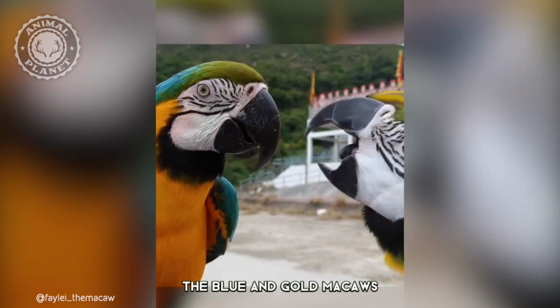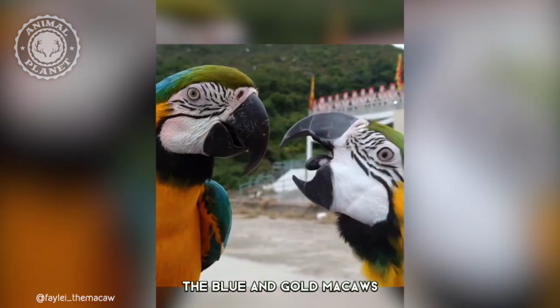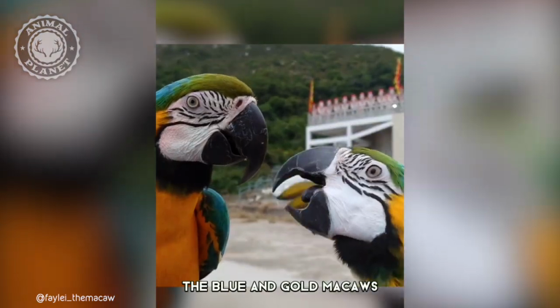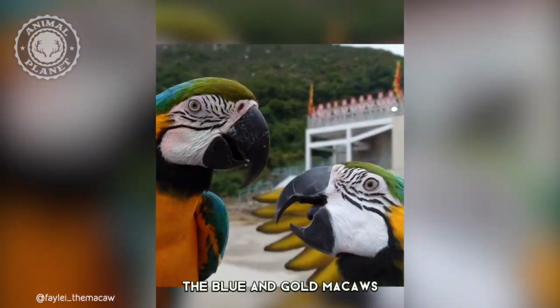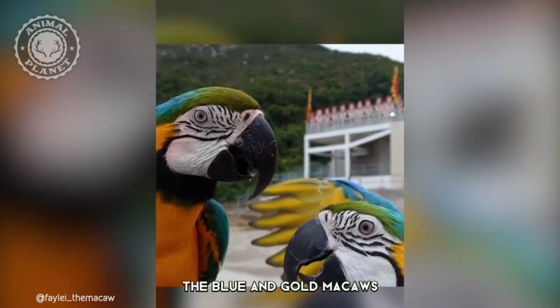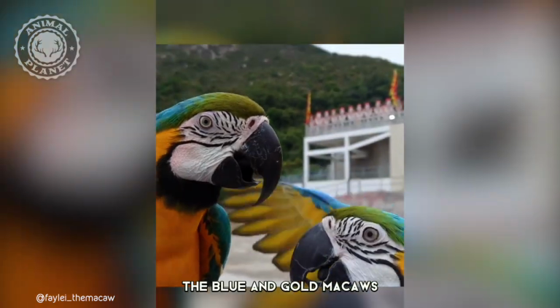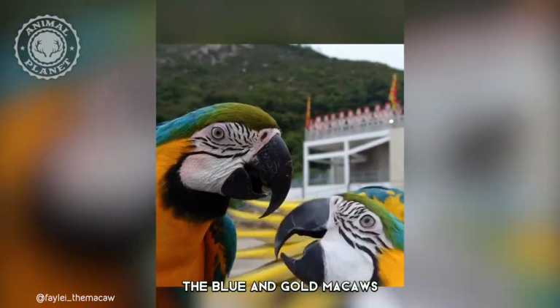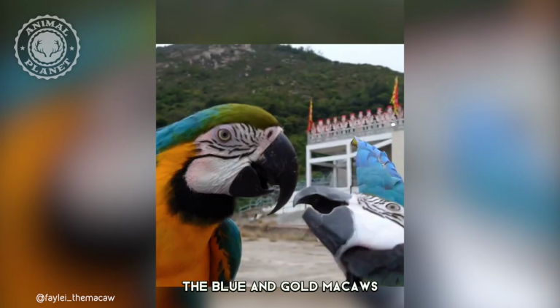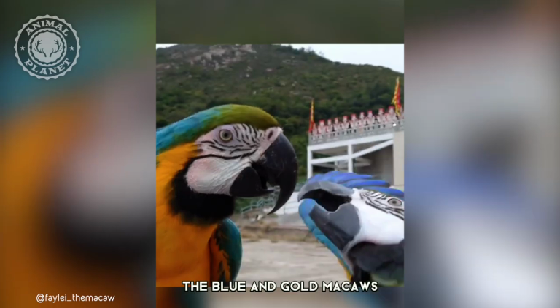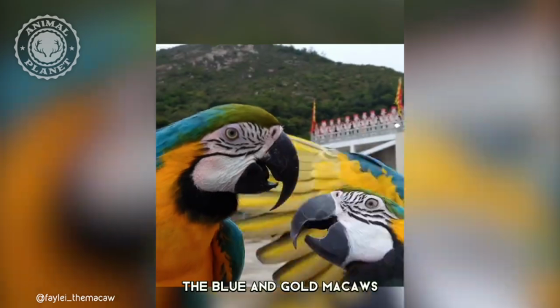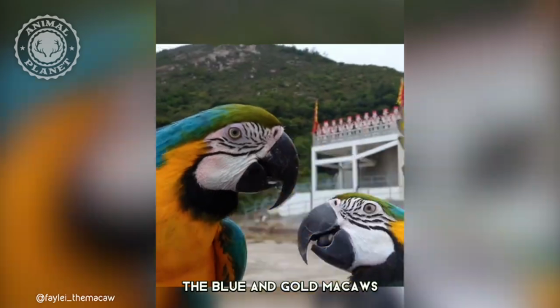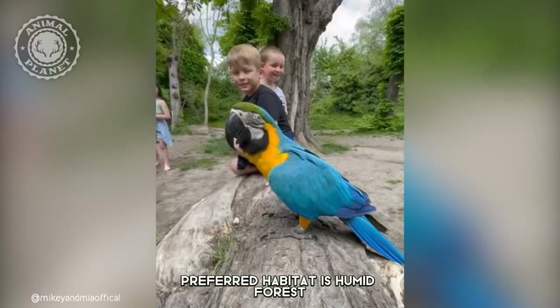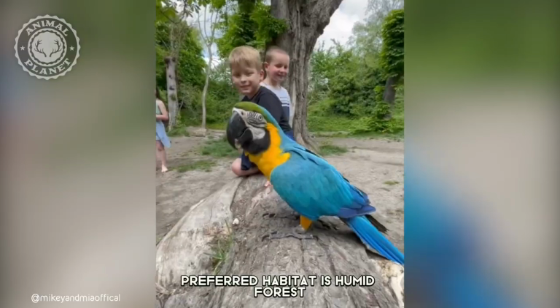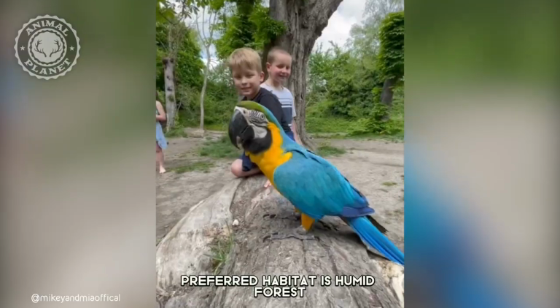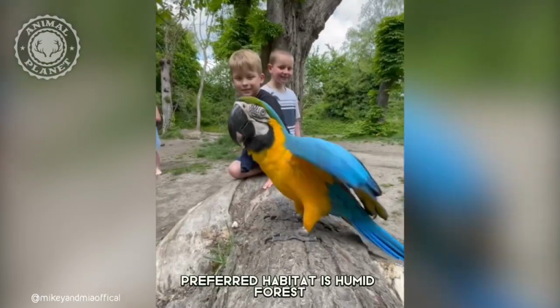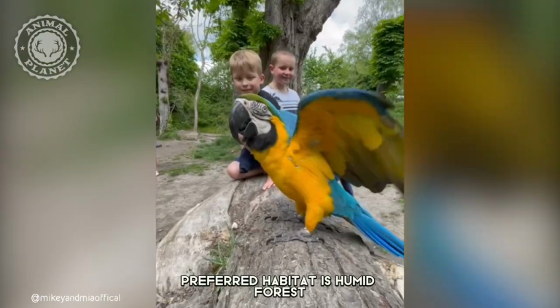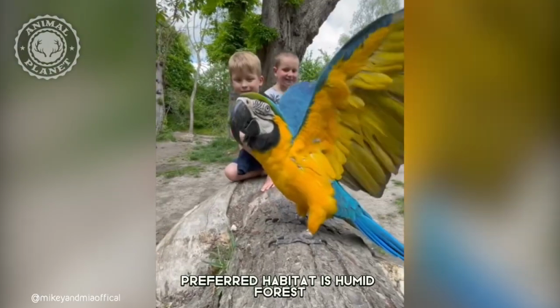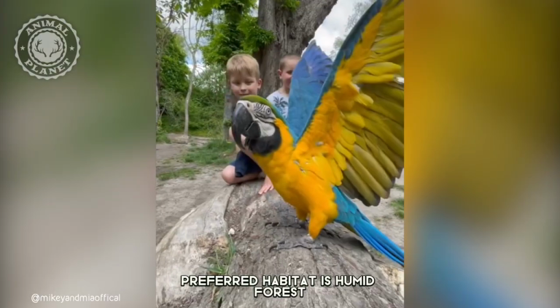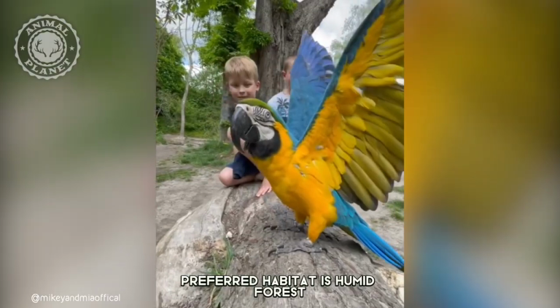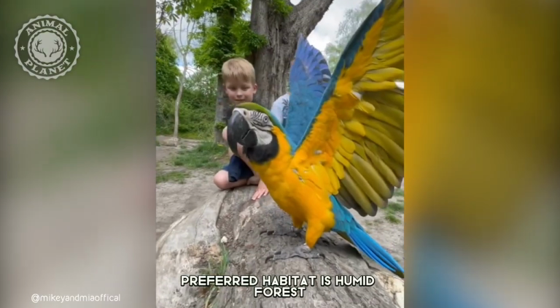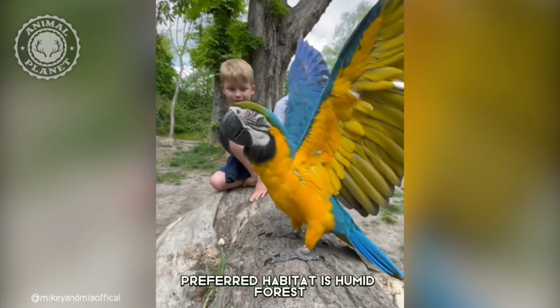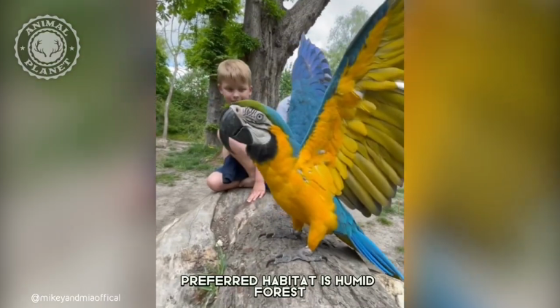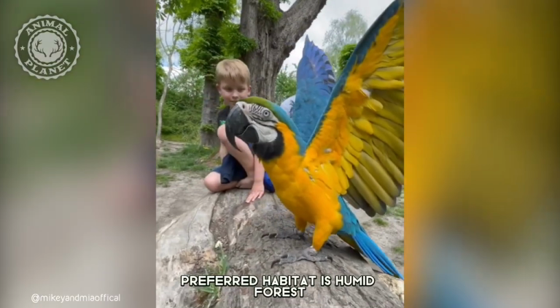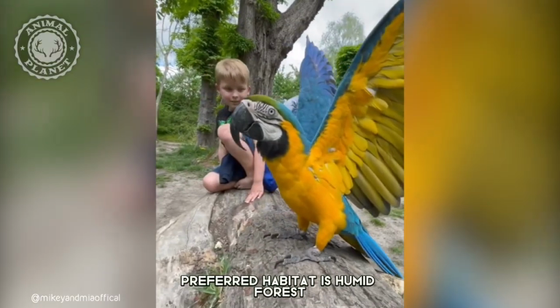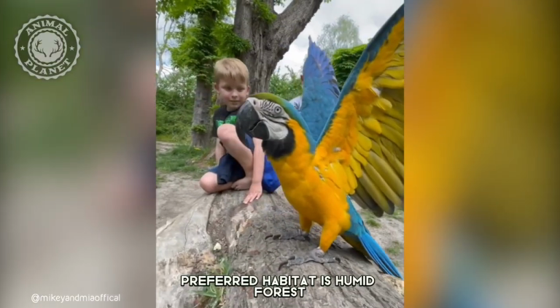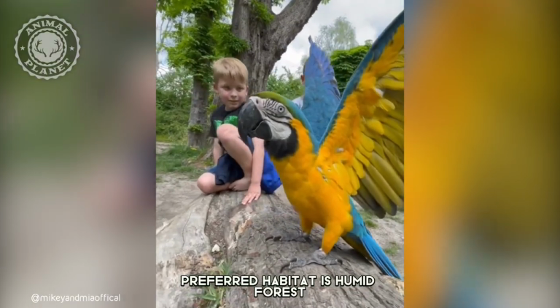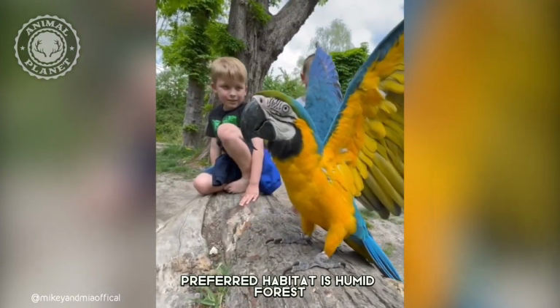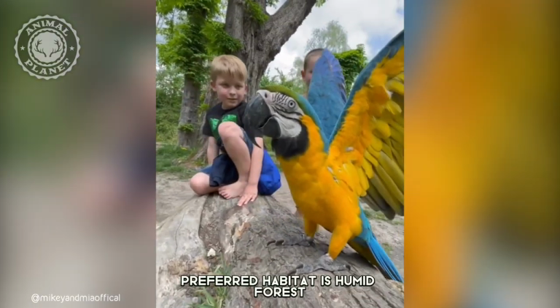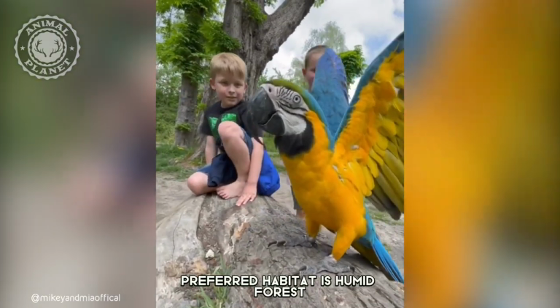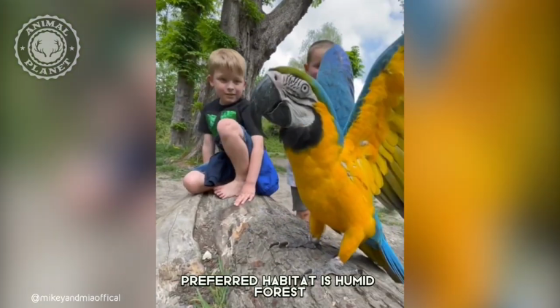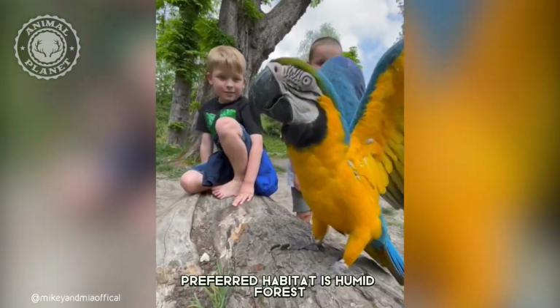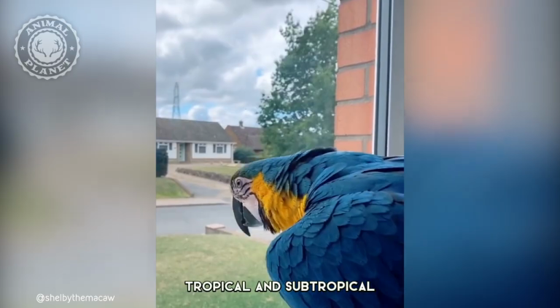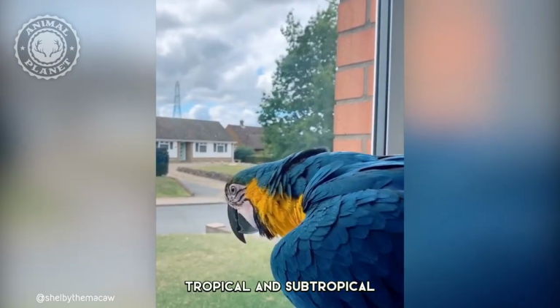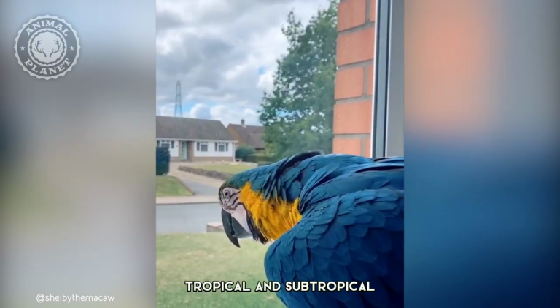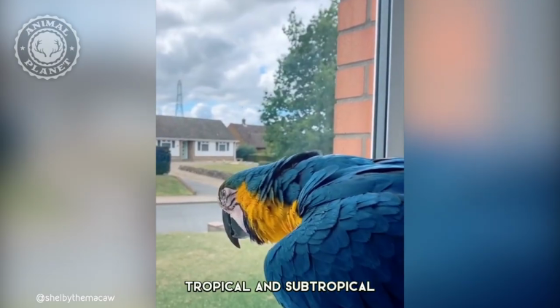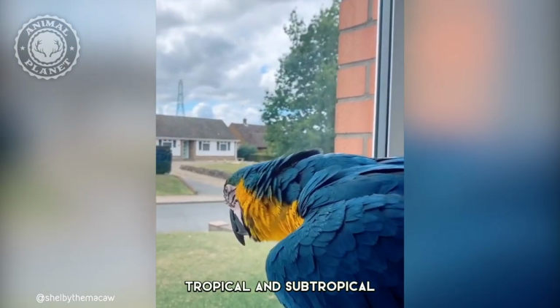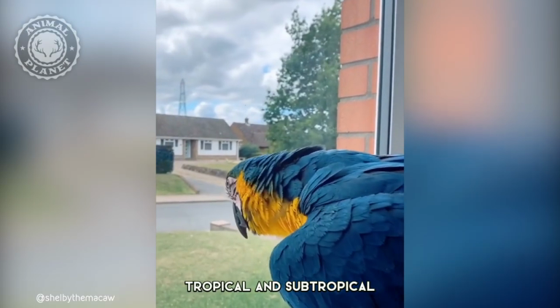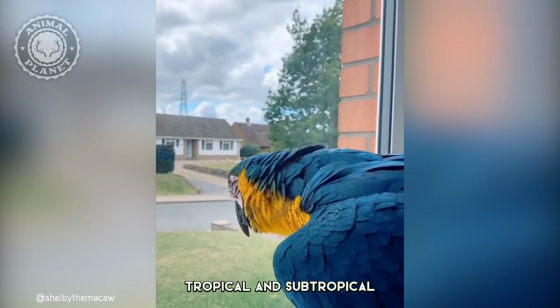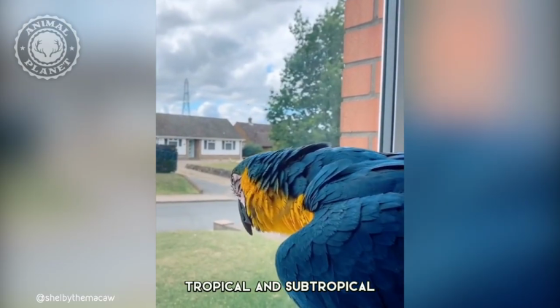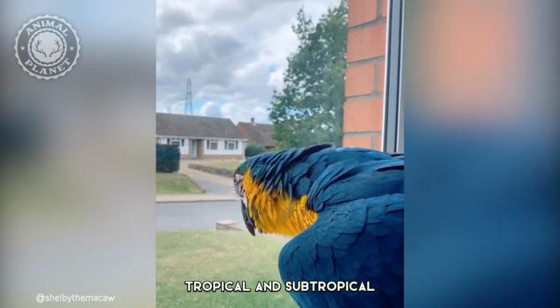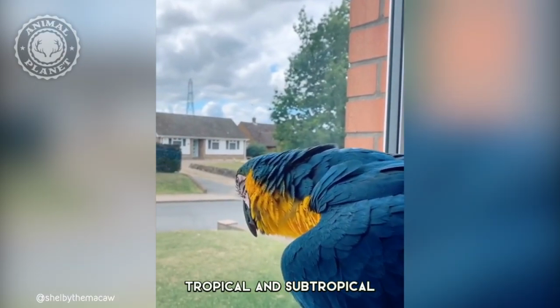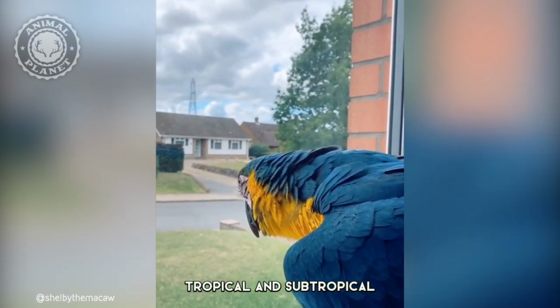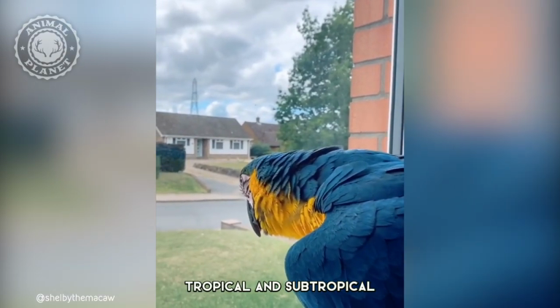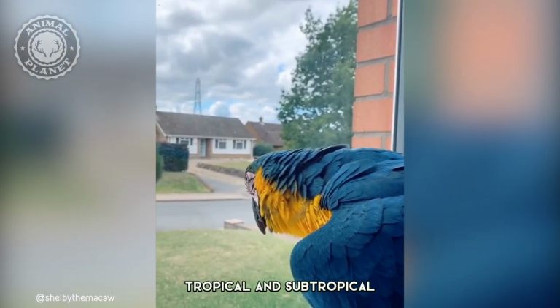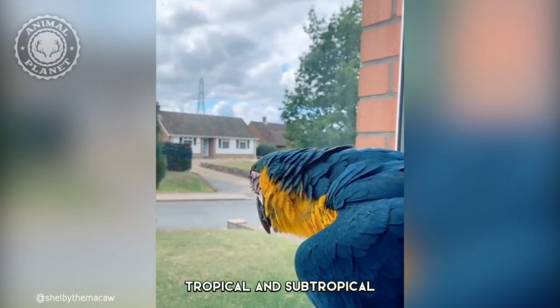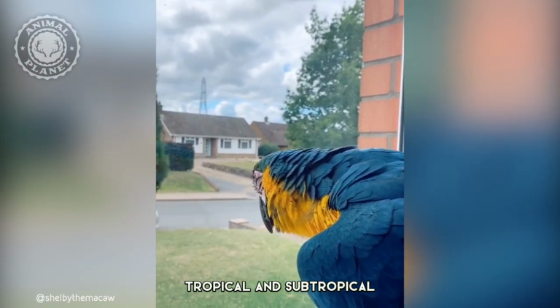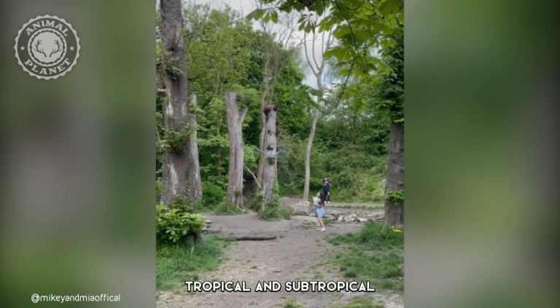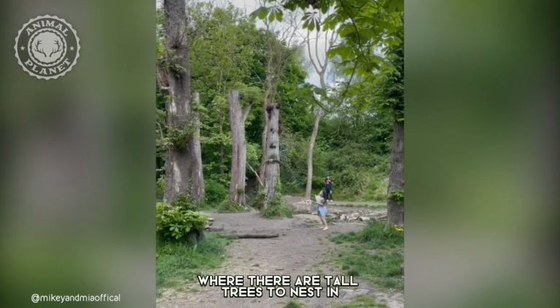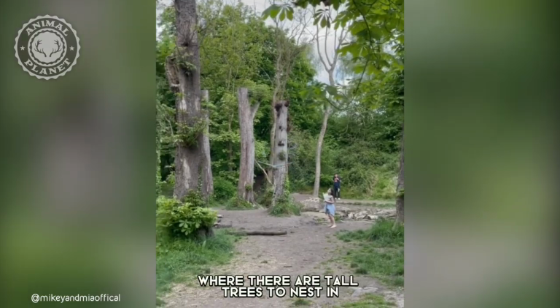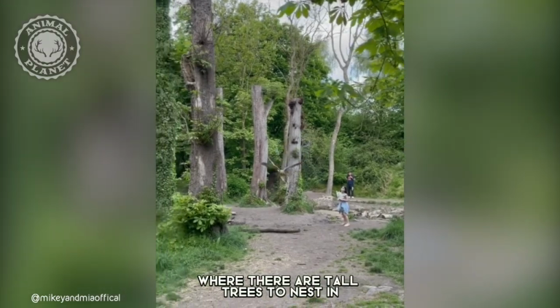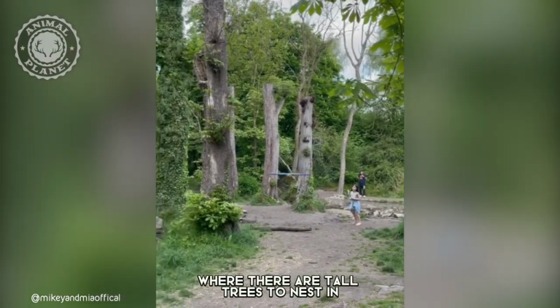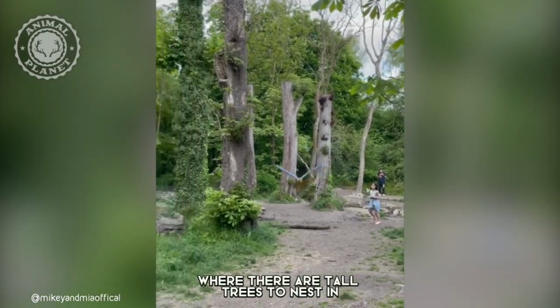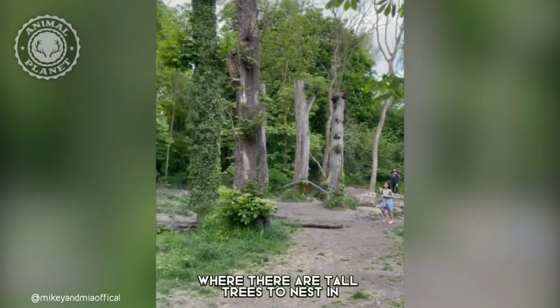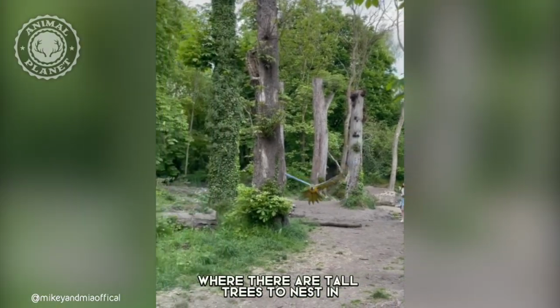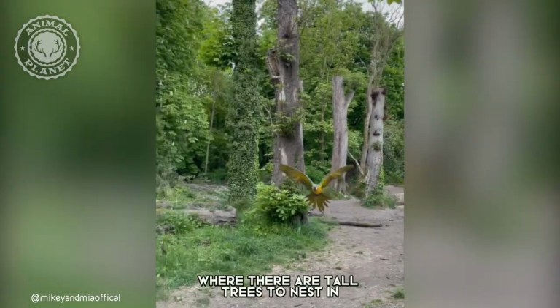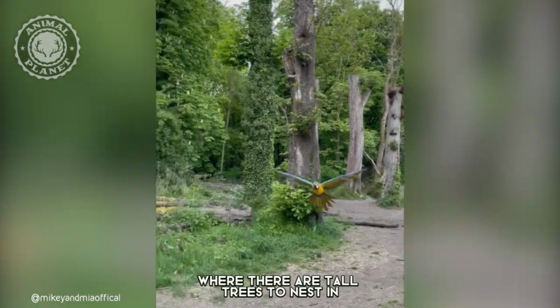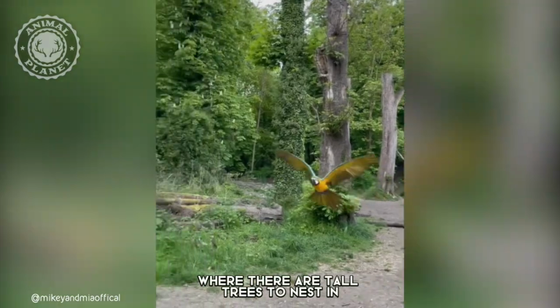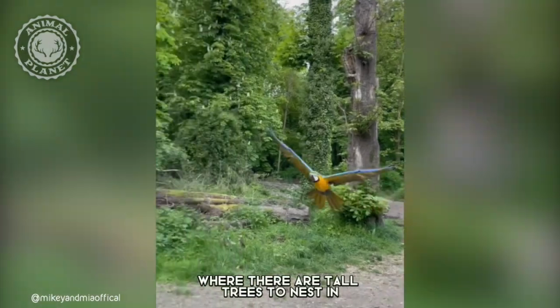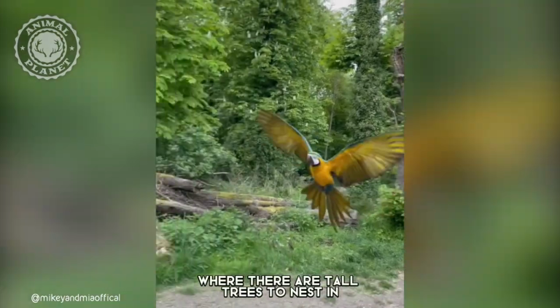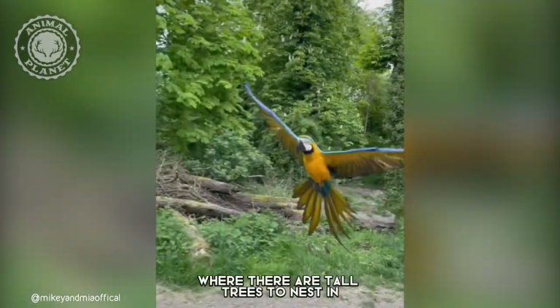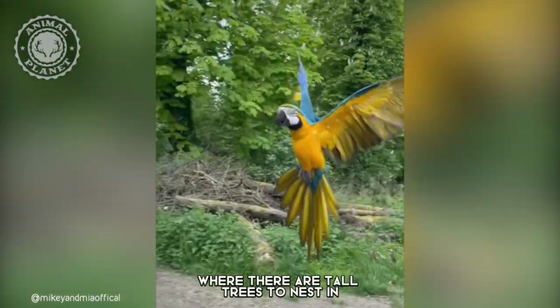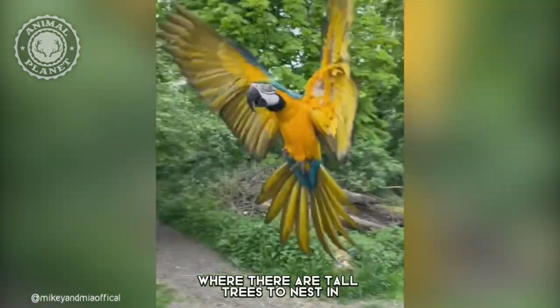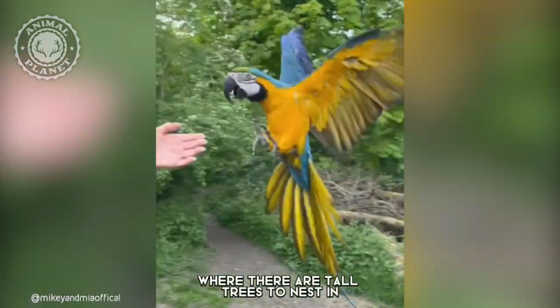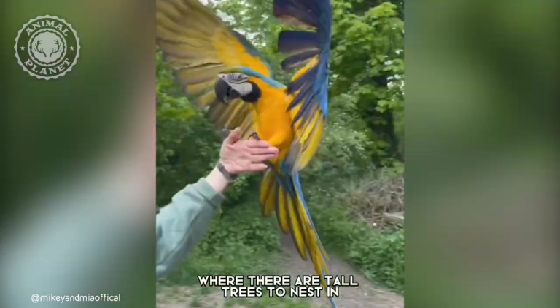The Blue and Gold Macaw's preferred habitat is humid forest, tropical and subtropical, where there are tall trees to nest in.